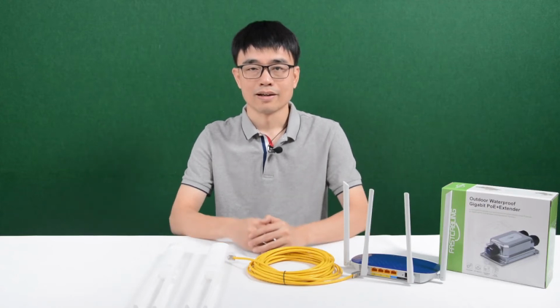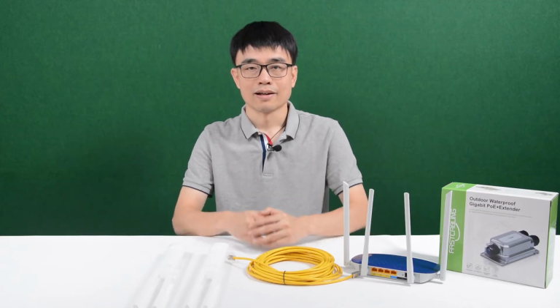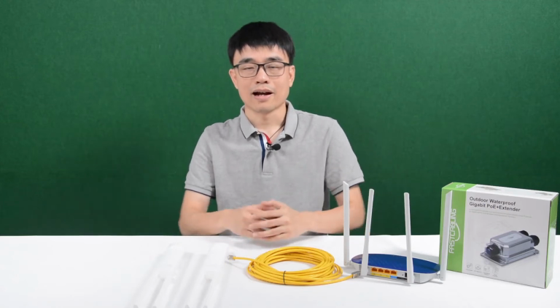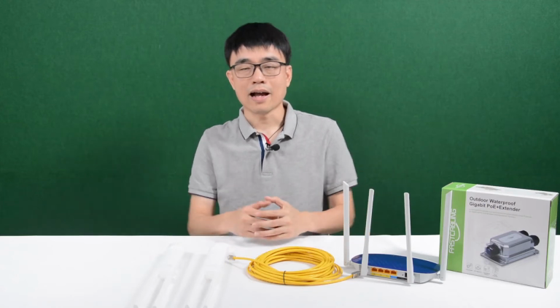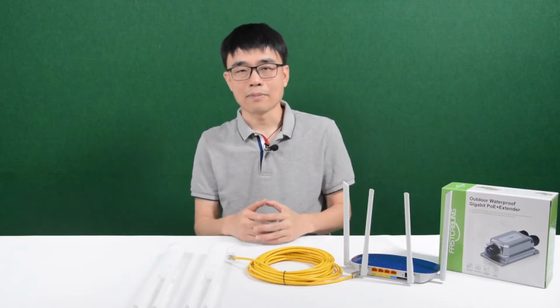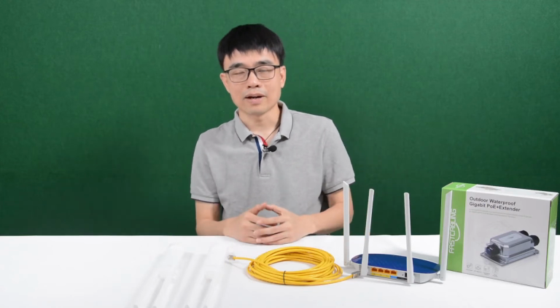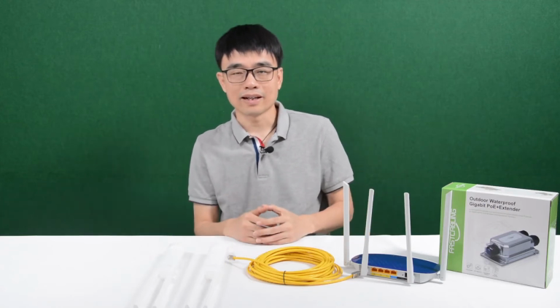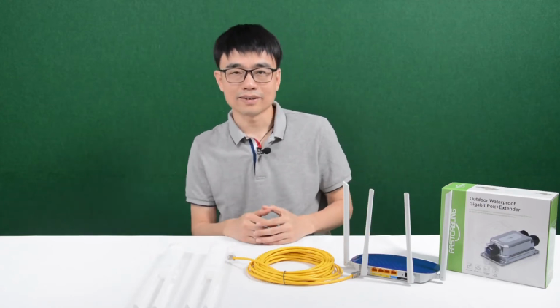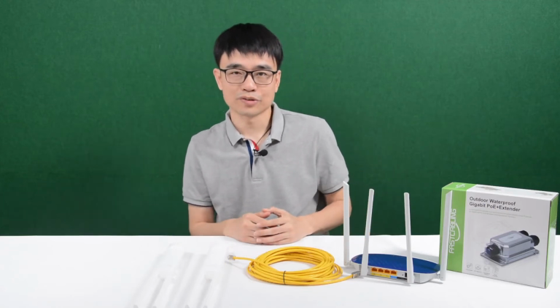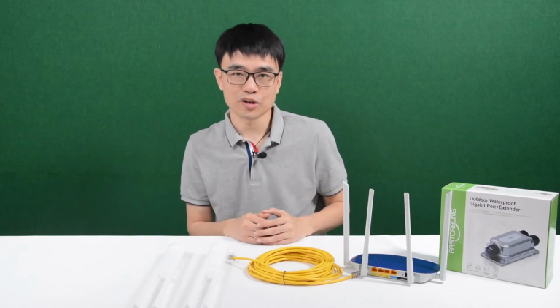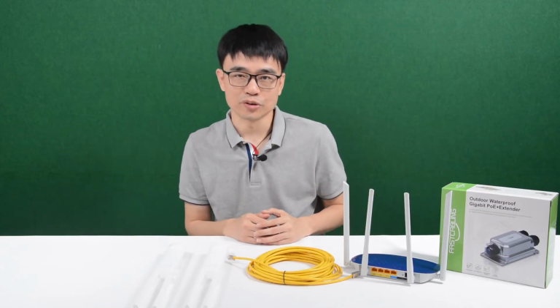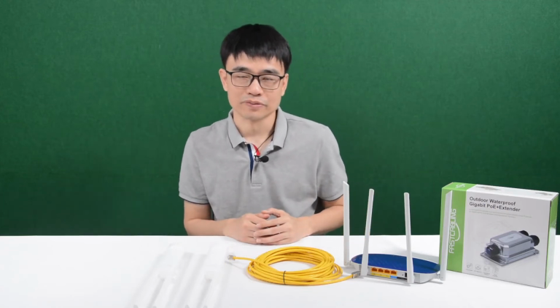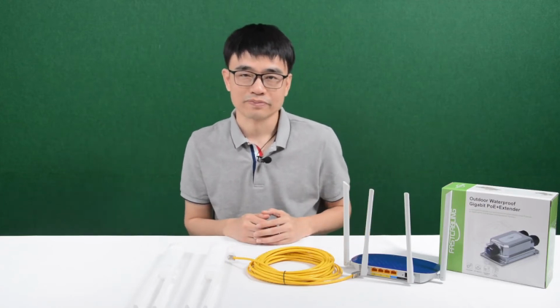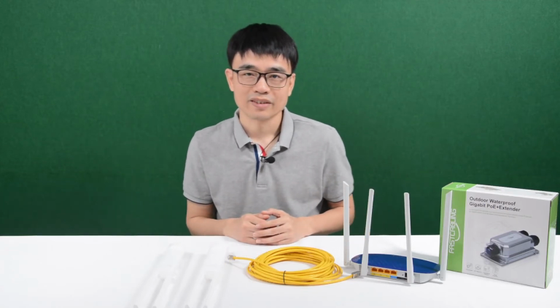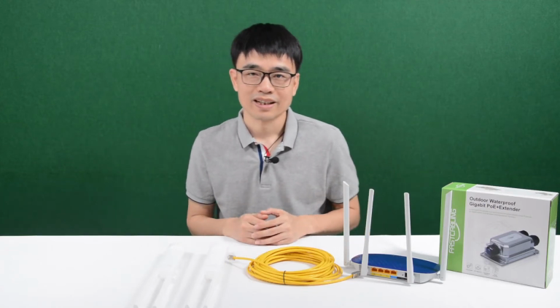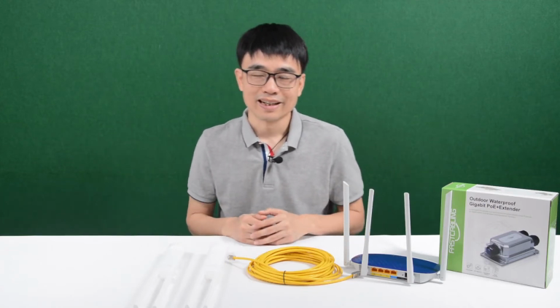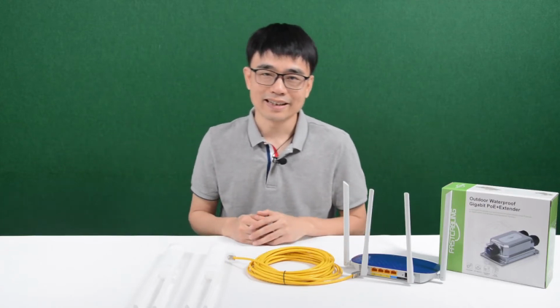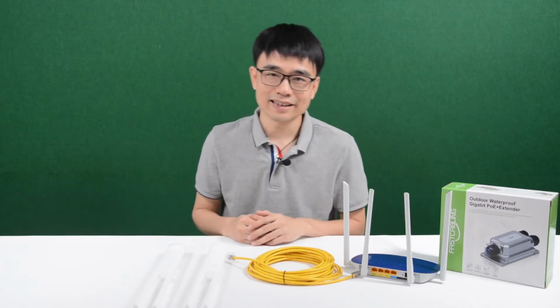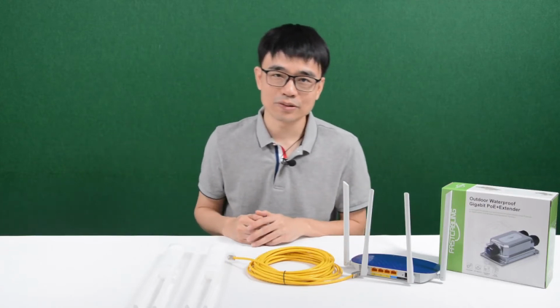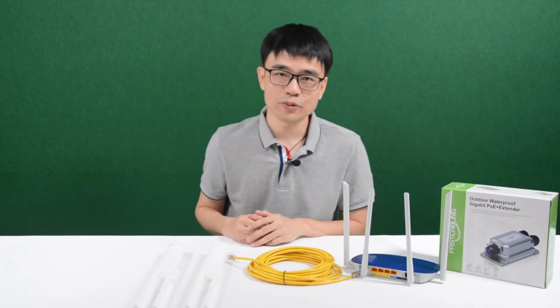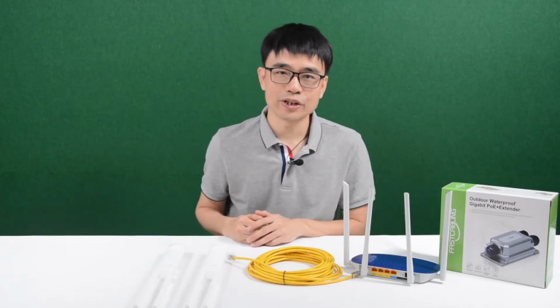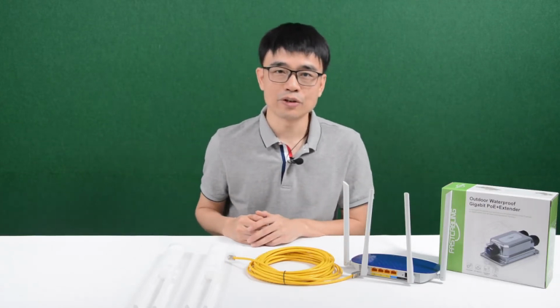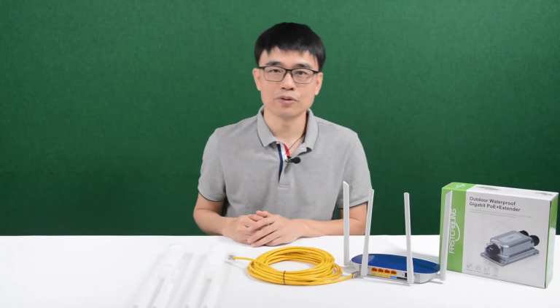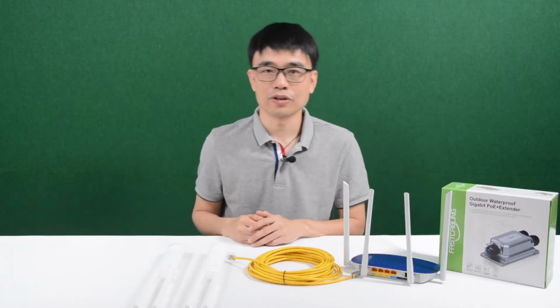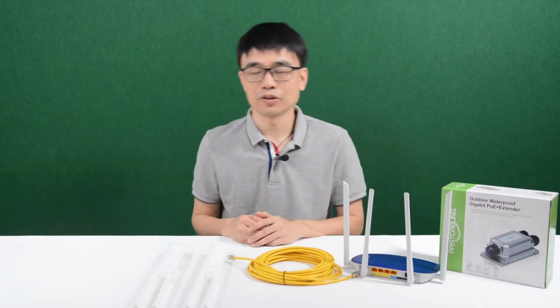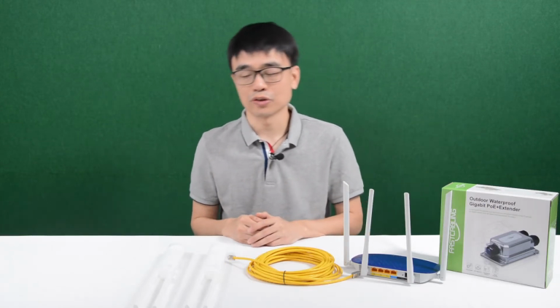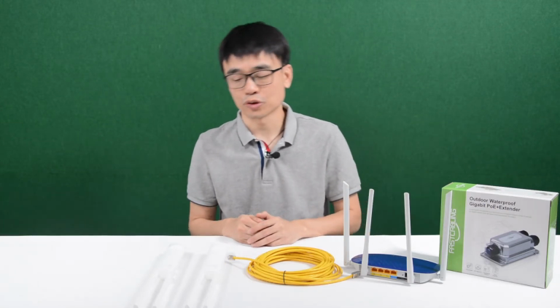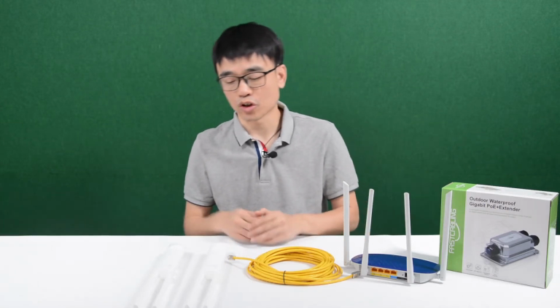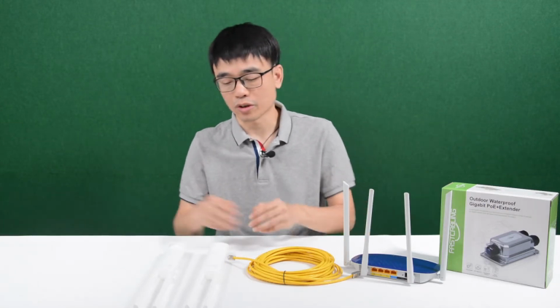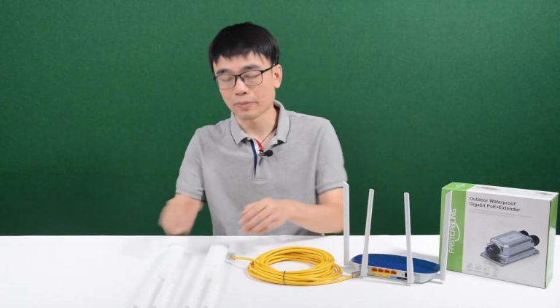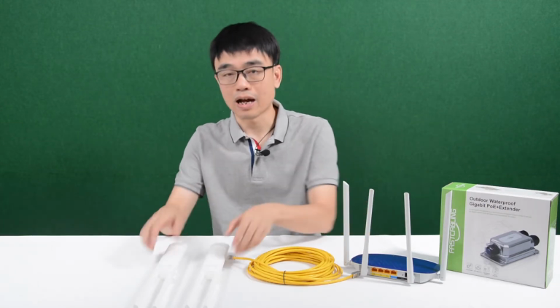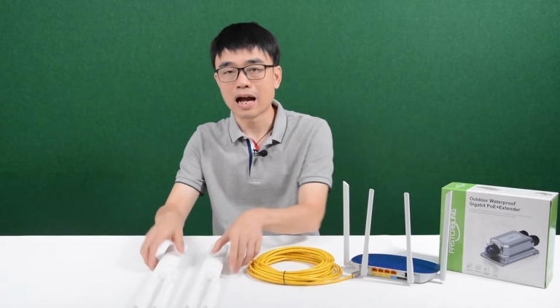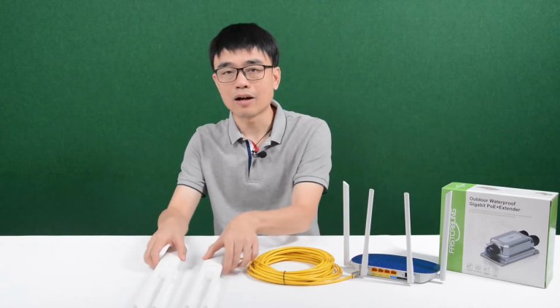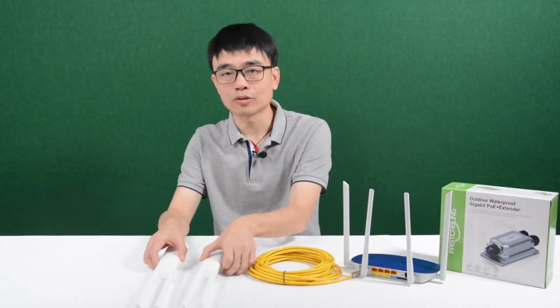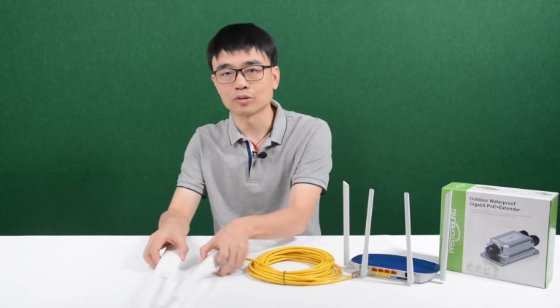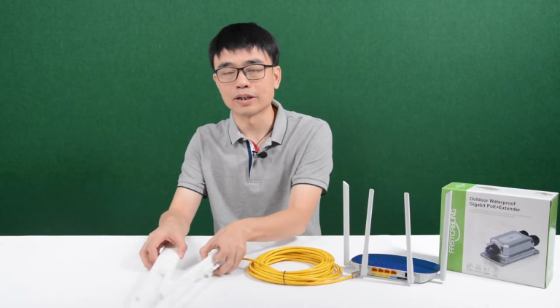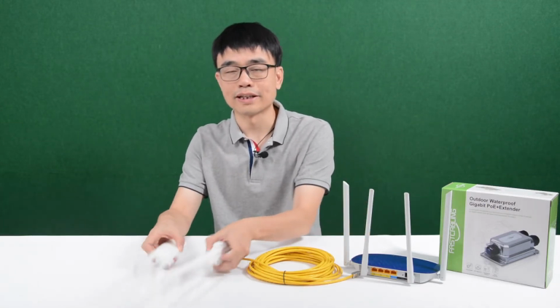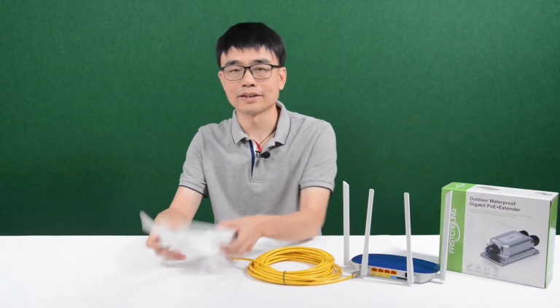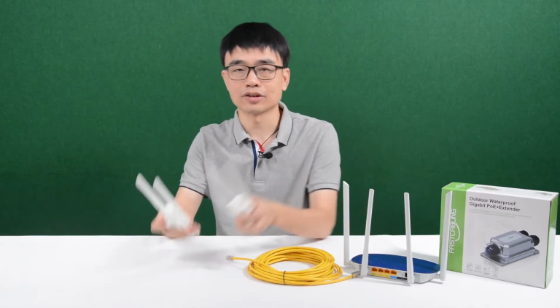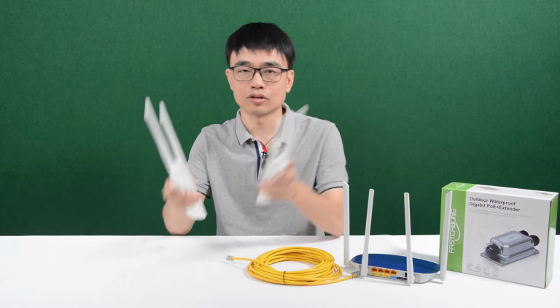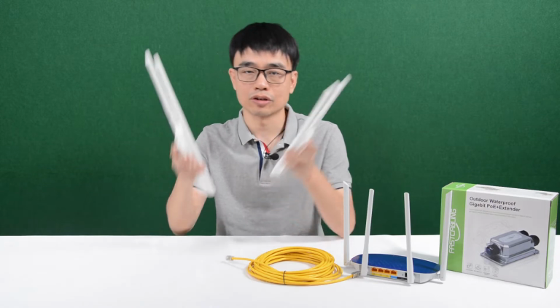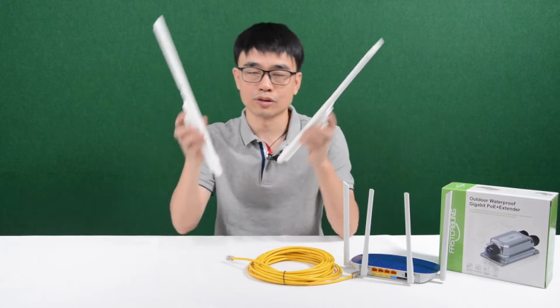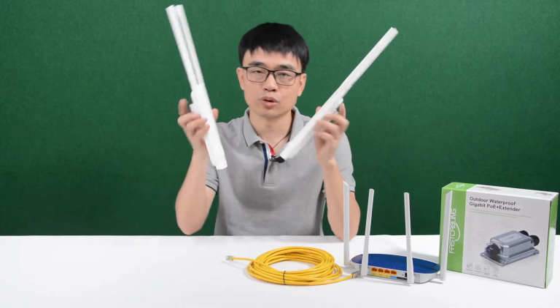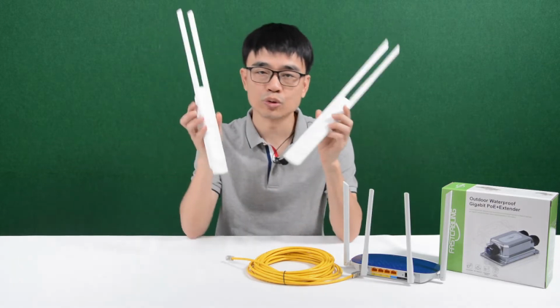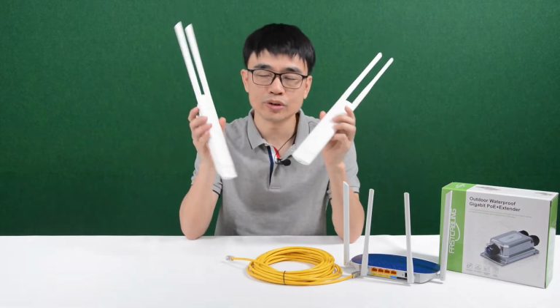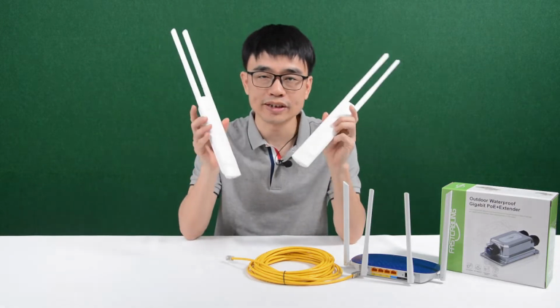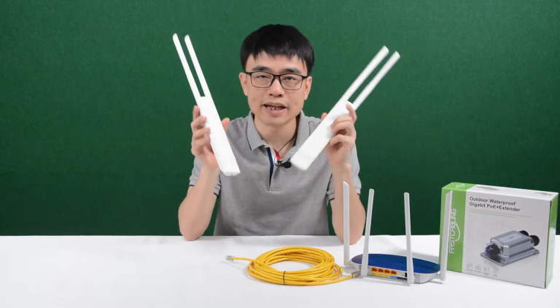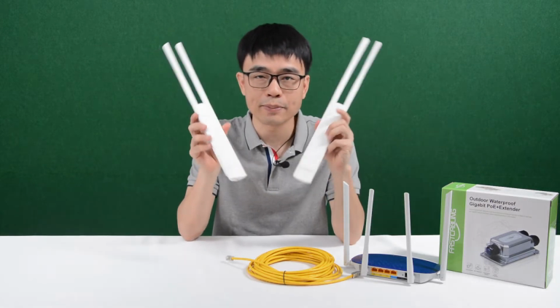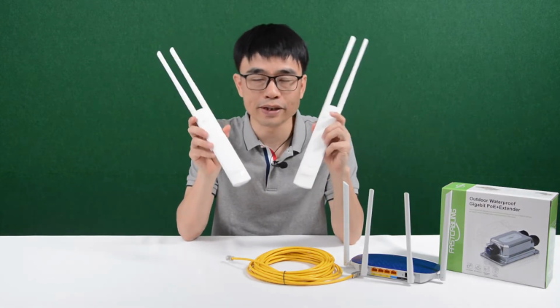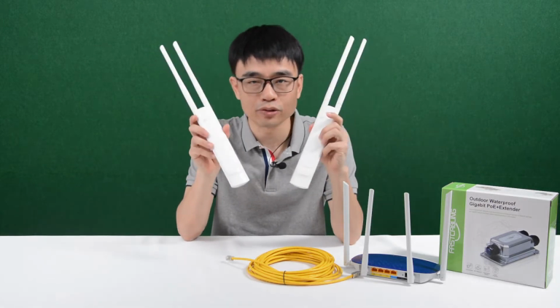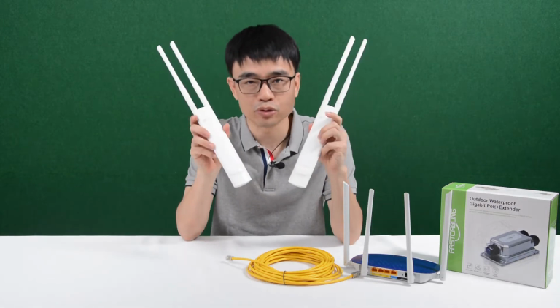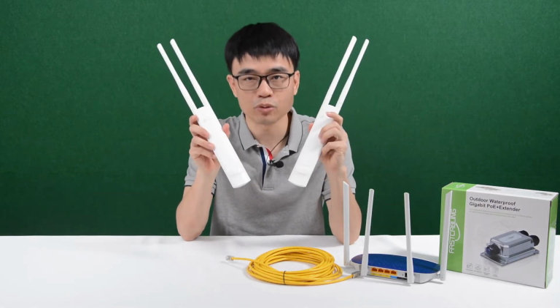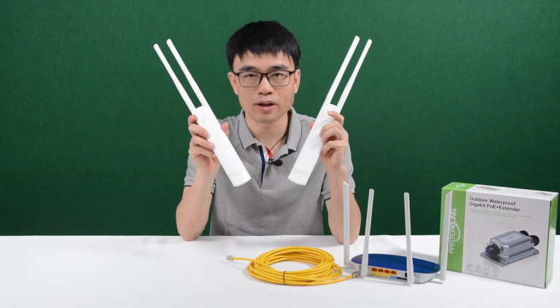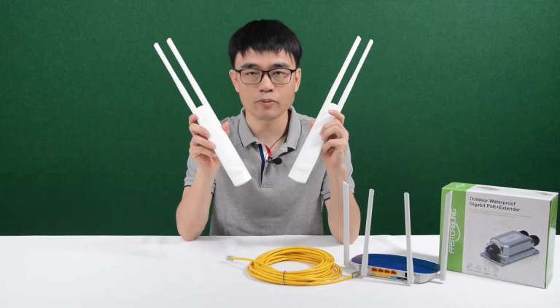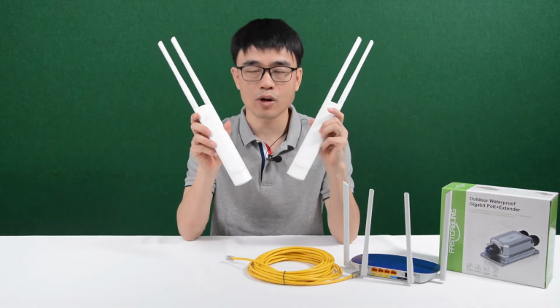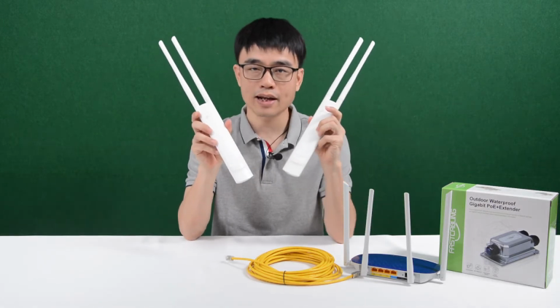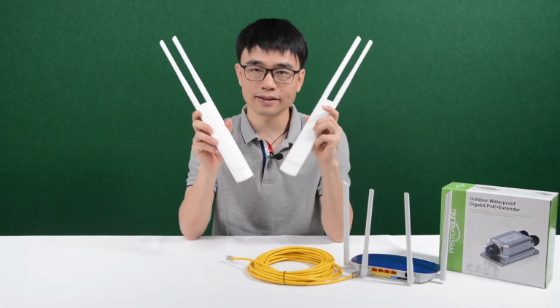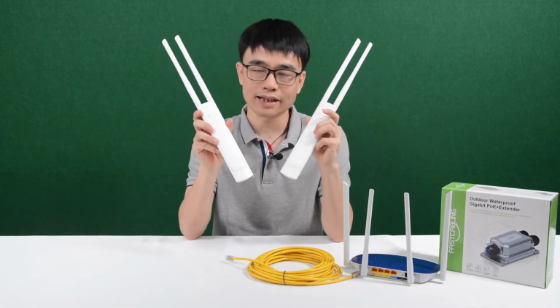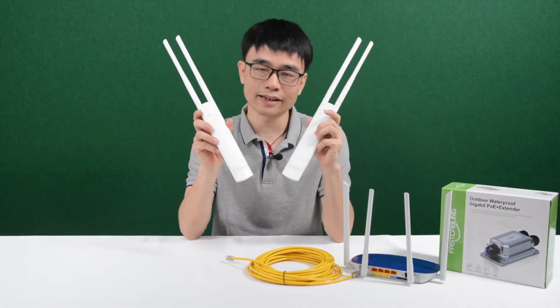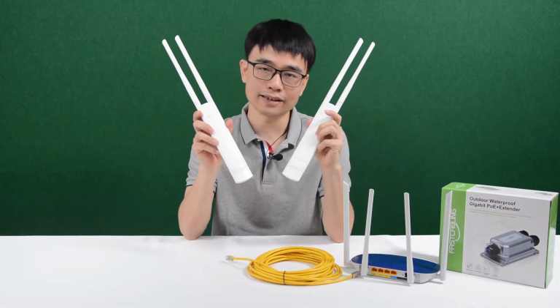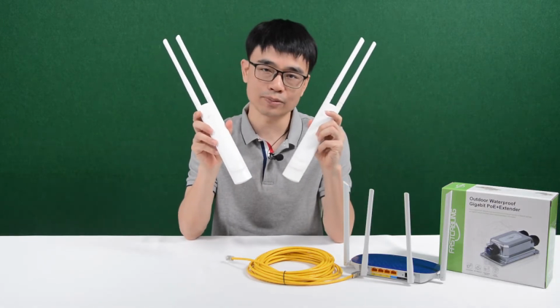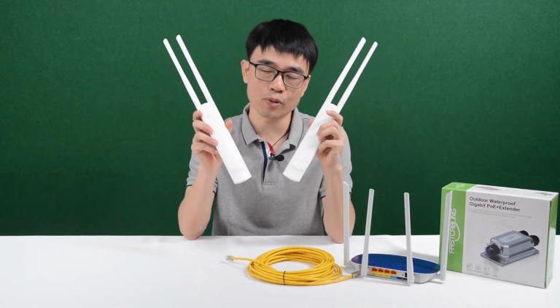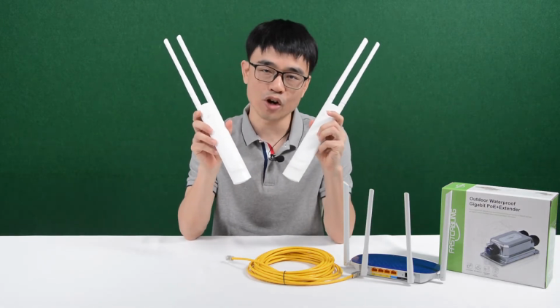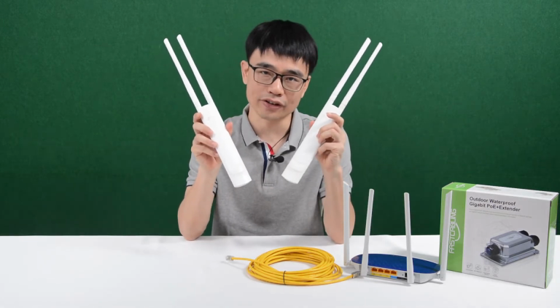Hi, my name is Joe. In this video we are going to talk about how to install two EAP221 wireless access points.